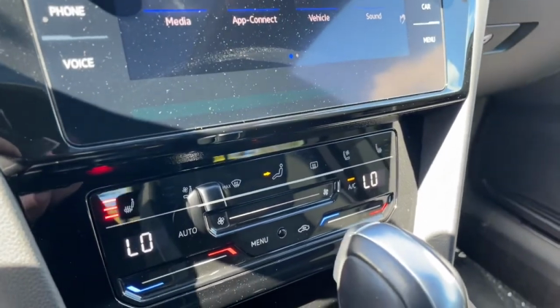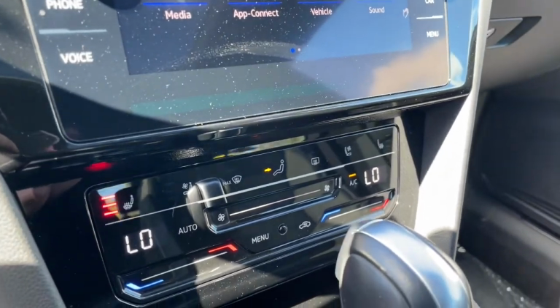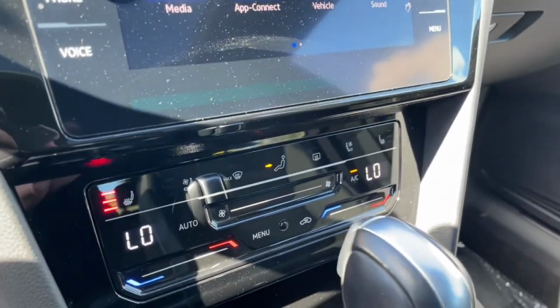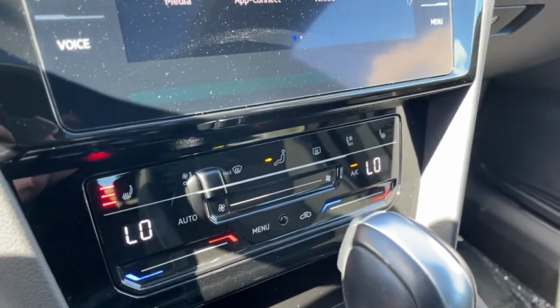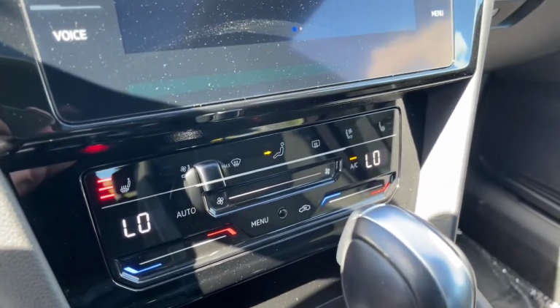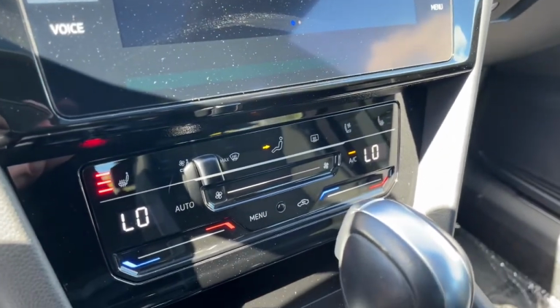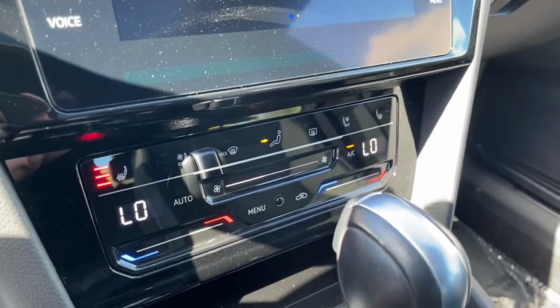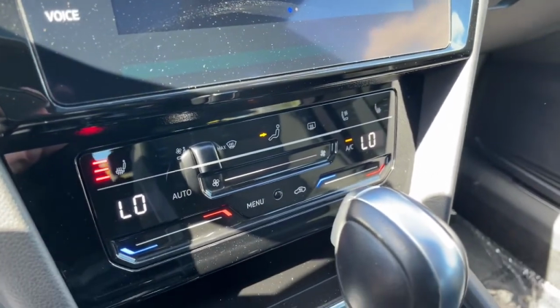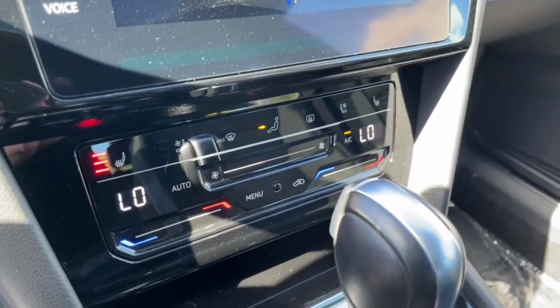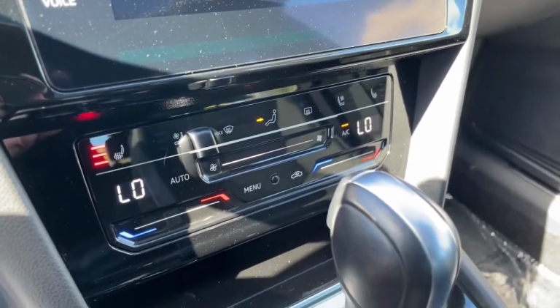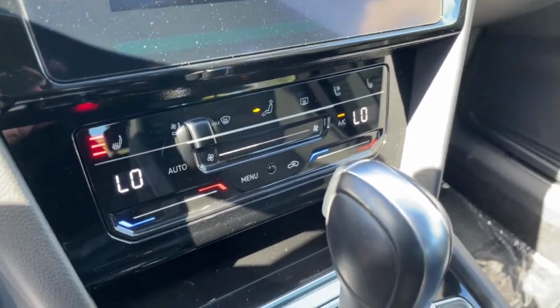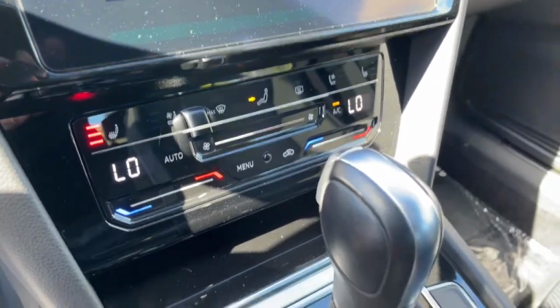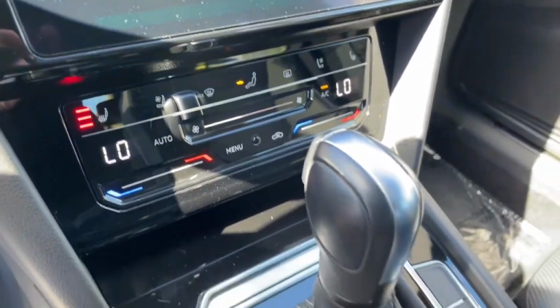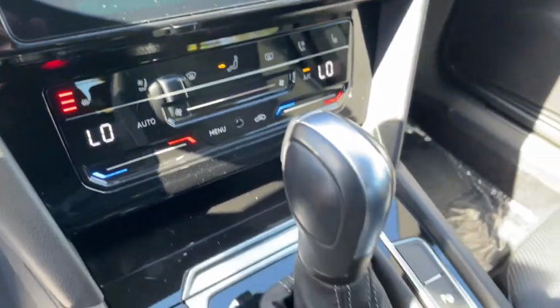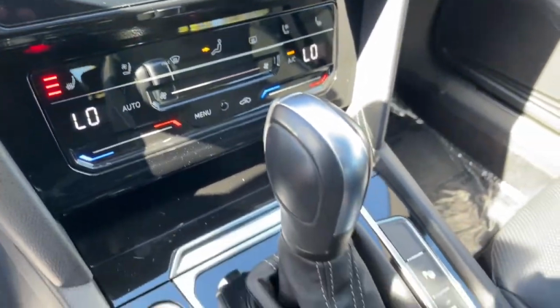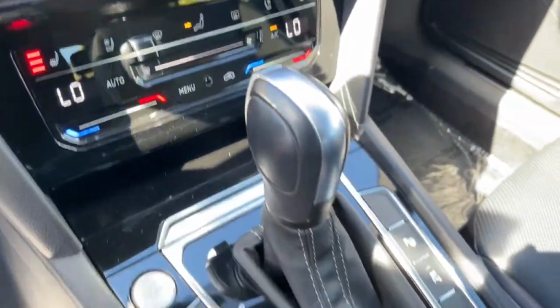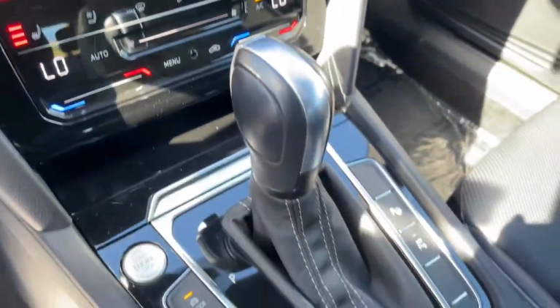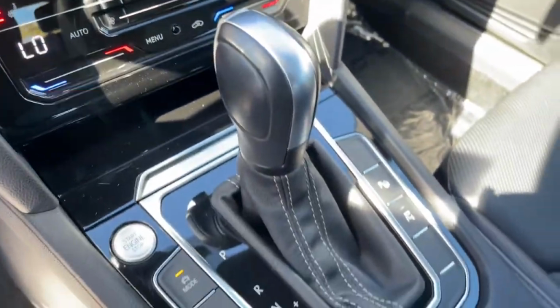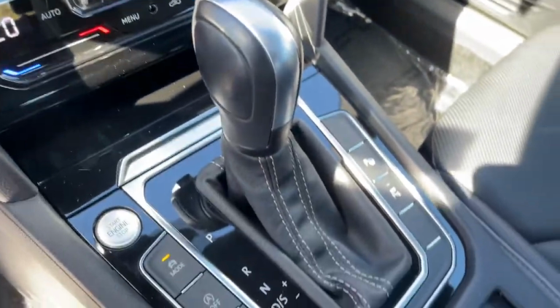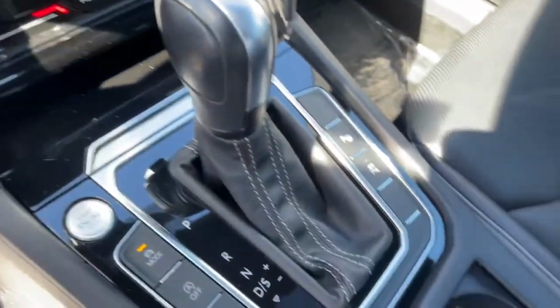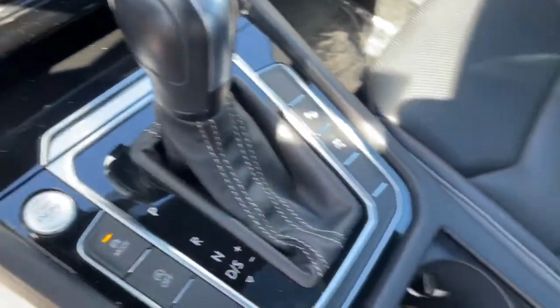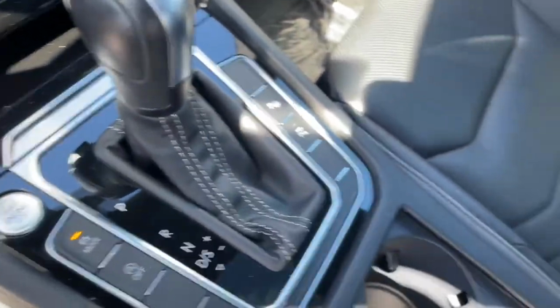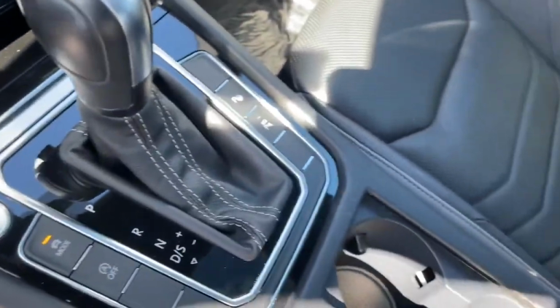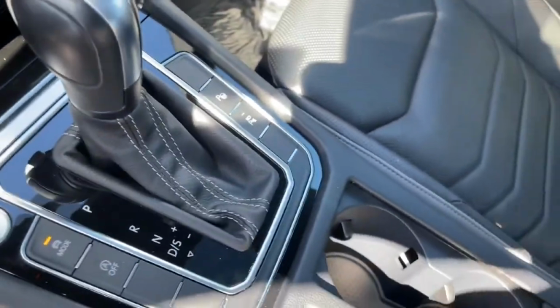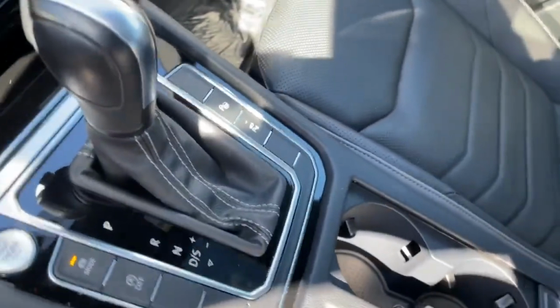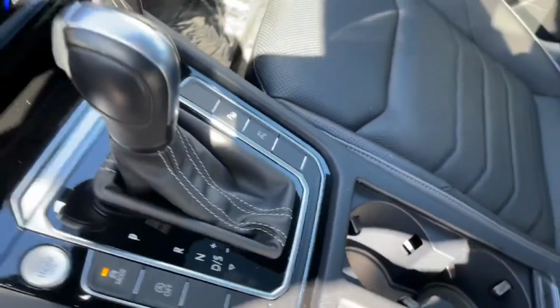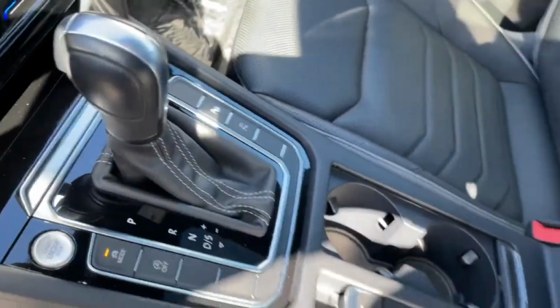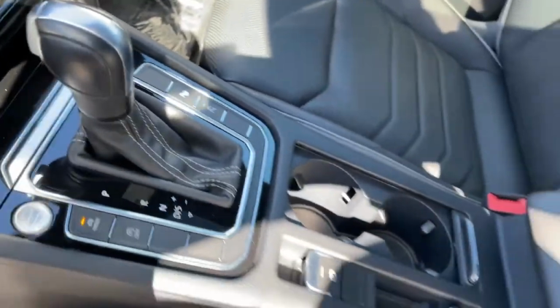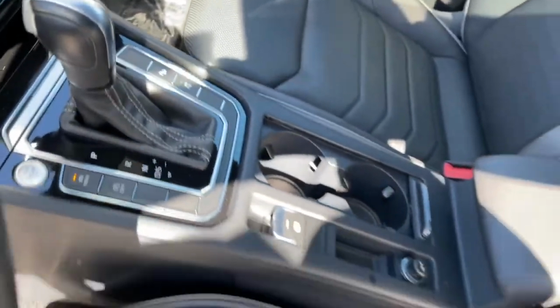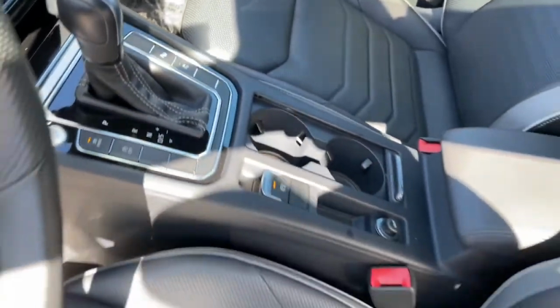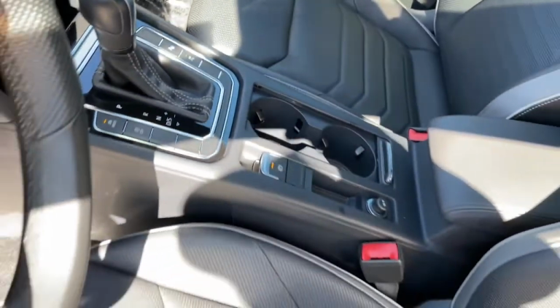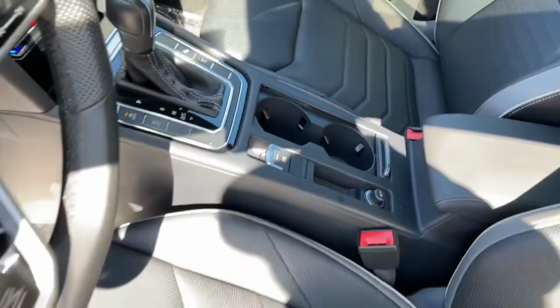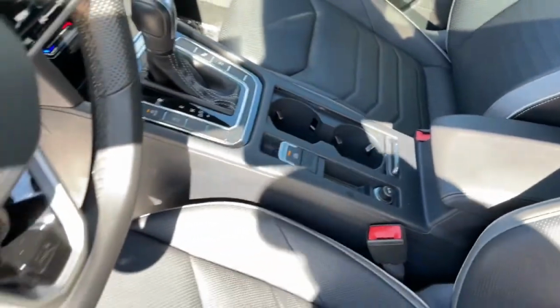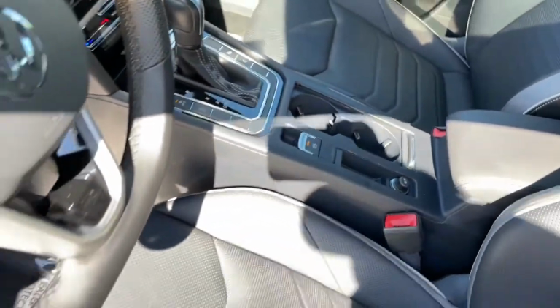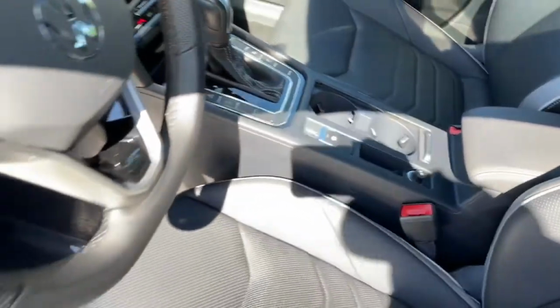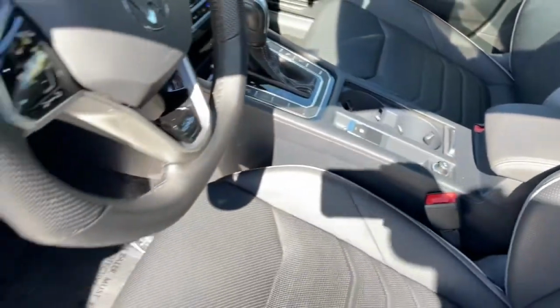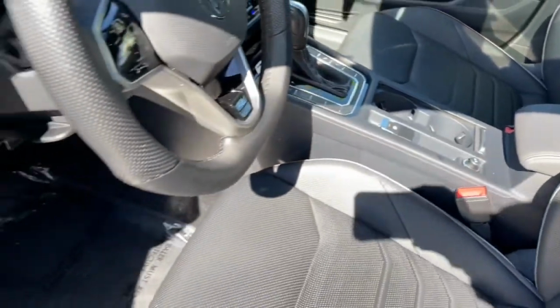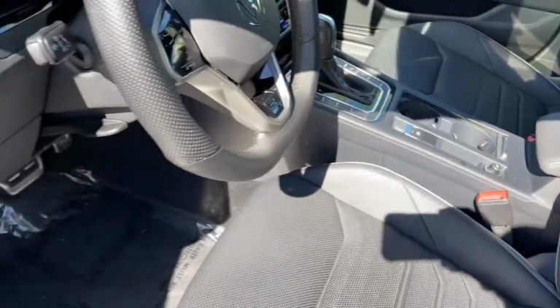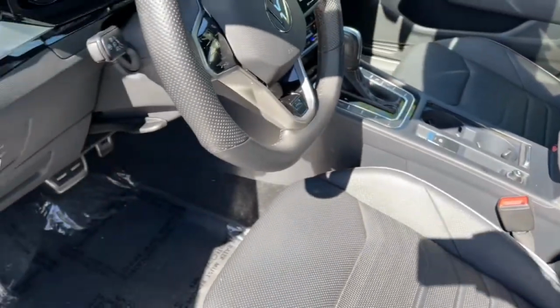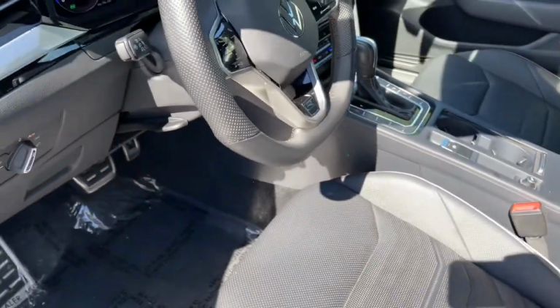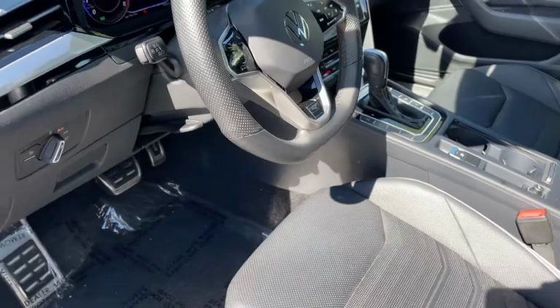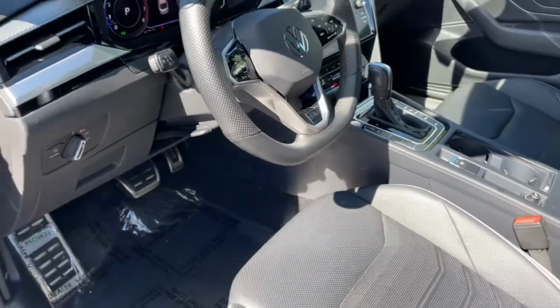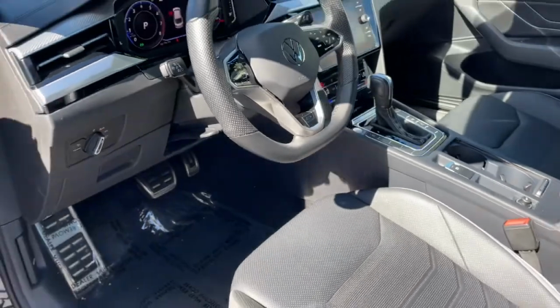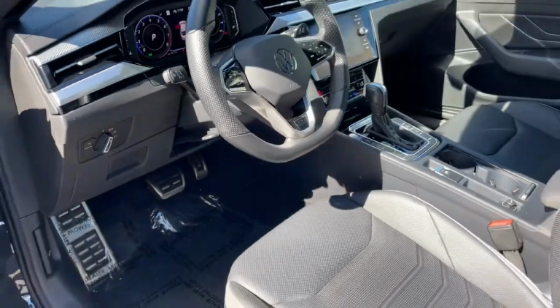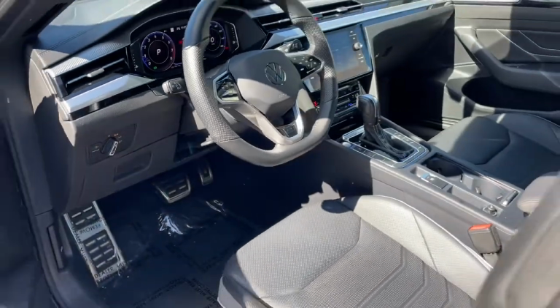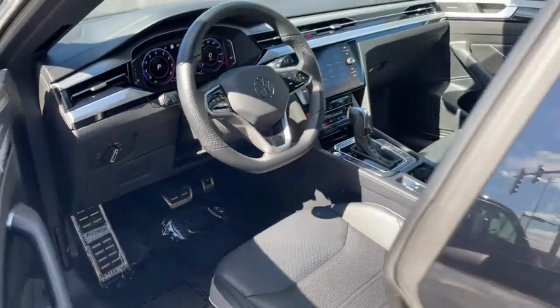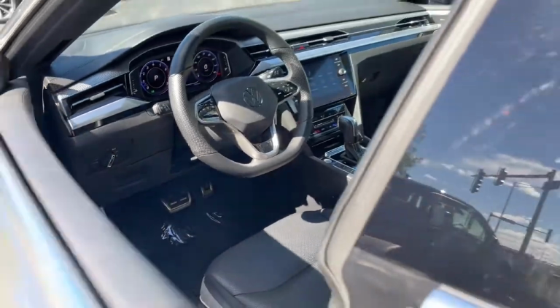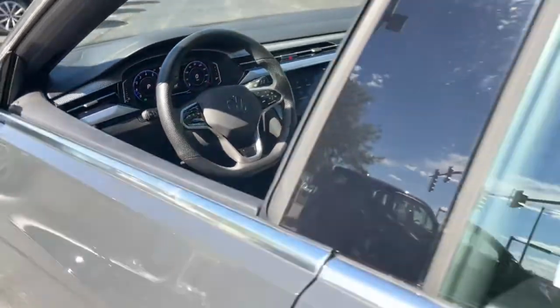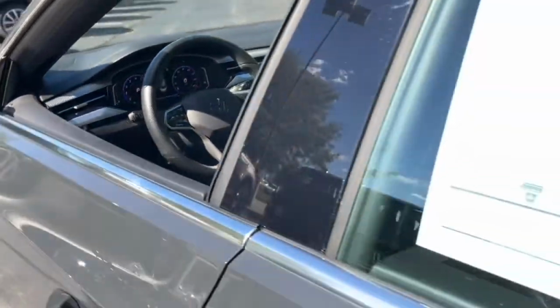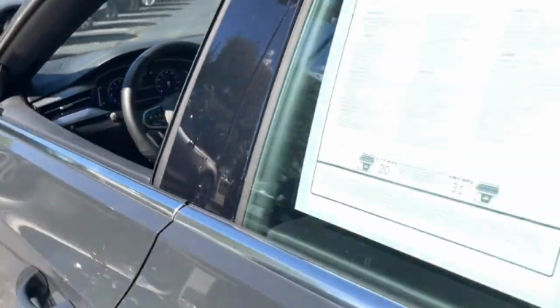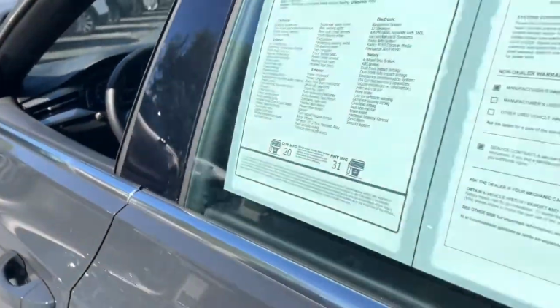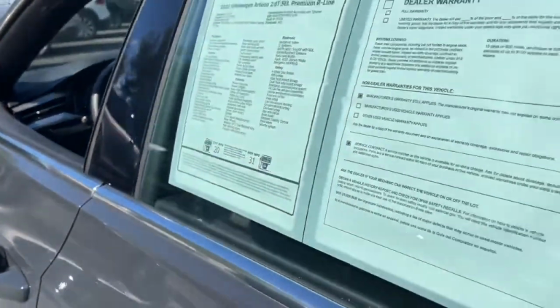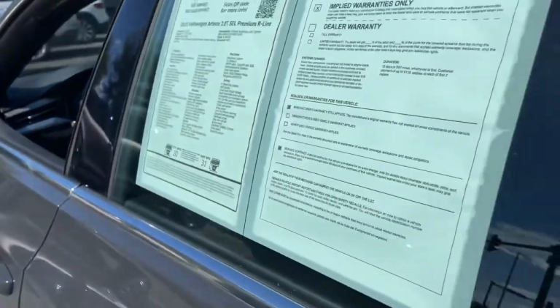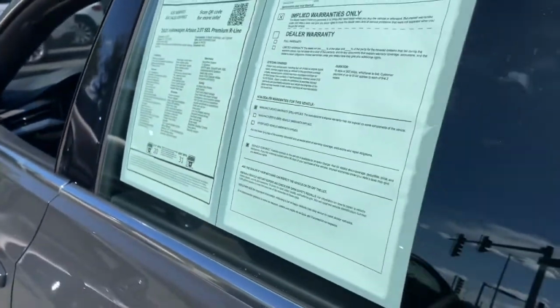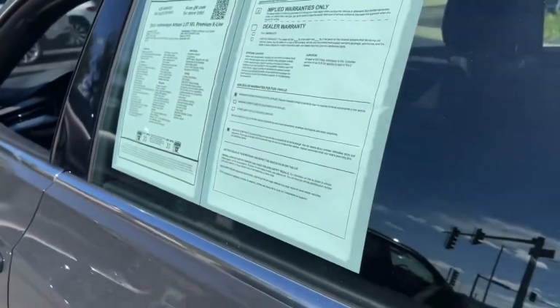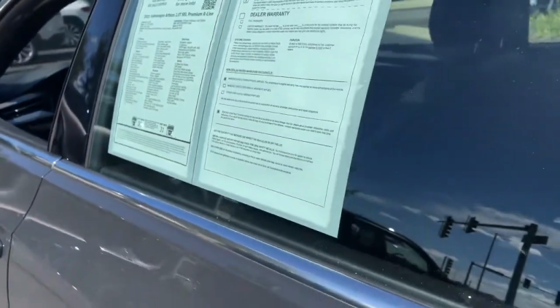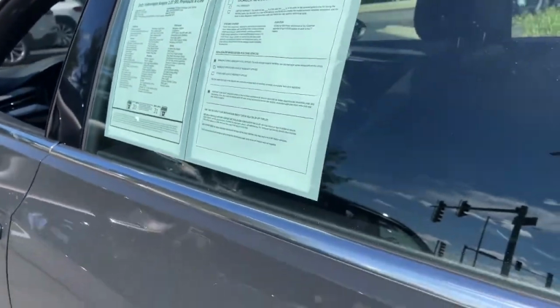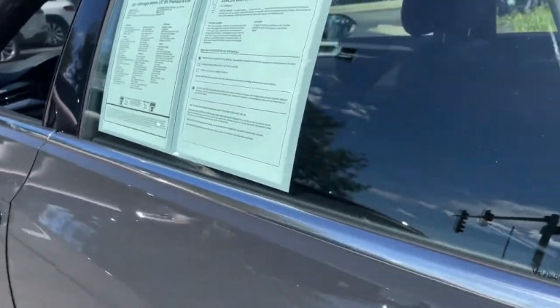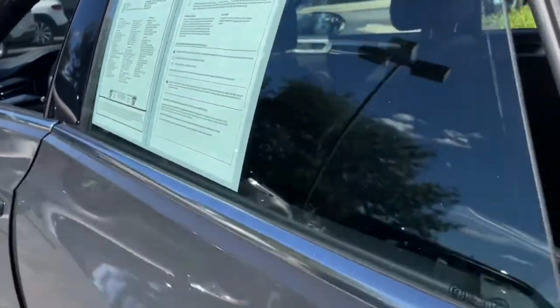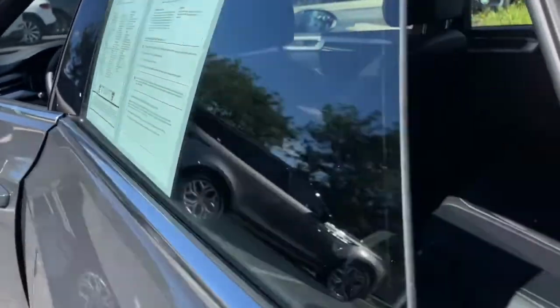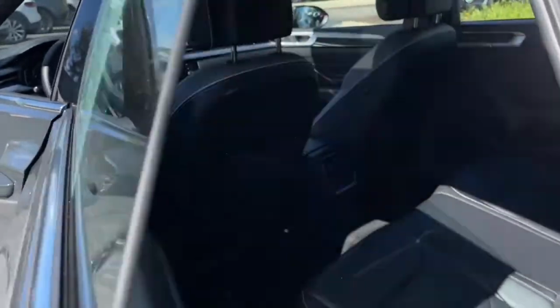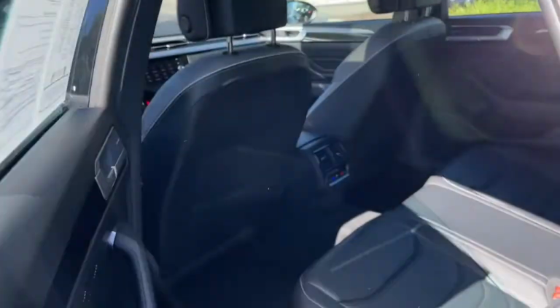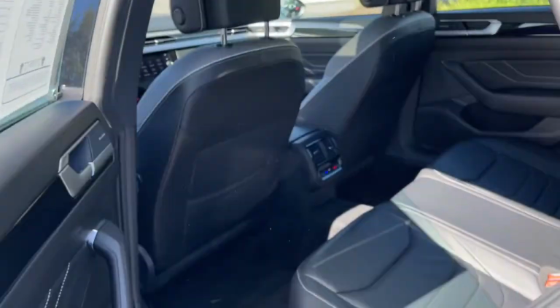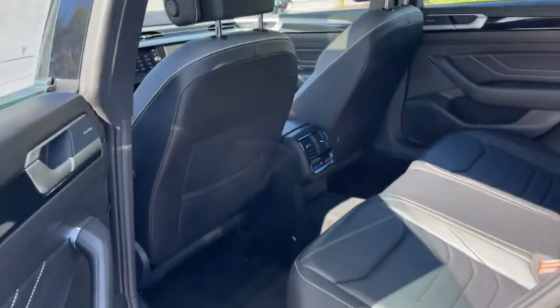This elegant Arteon offers the style you deserve. Our team will give you an outstanding test drive experience. Stop in today.